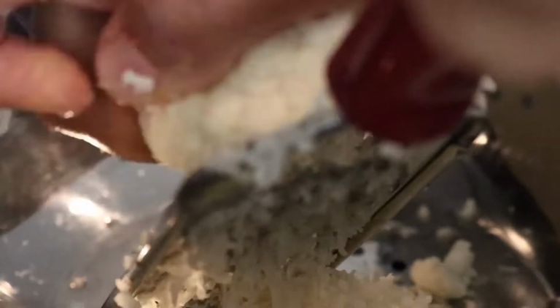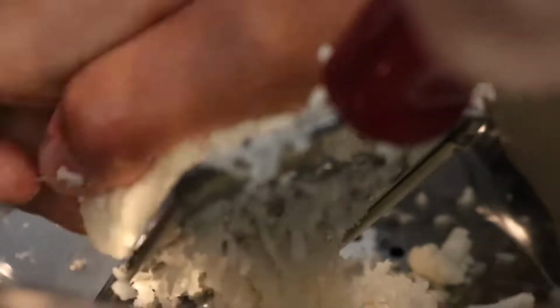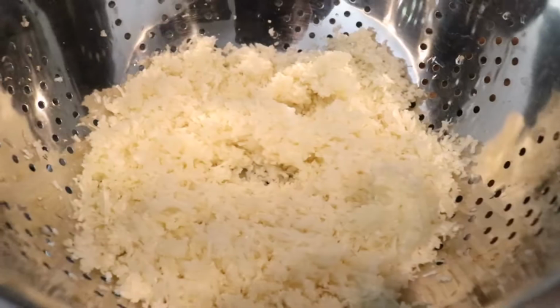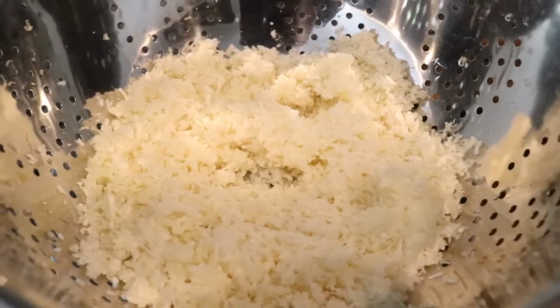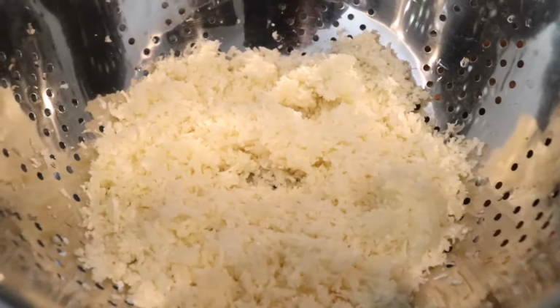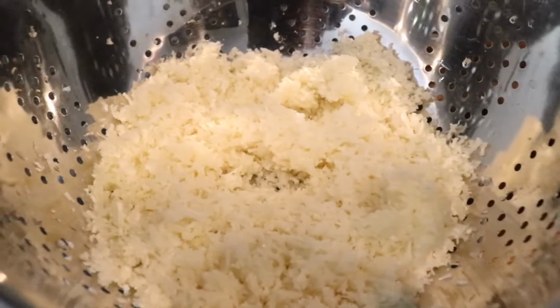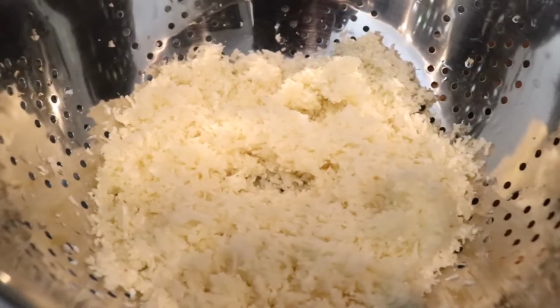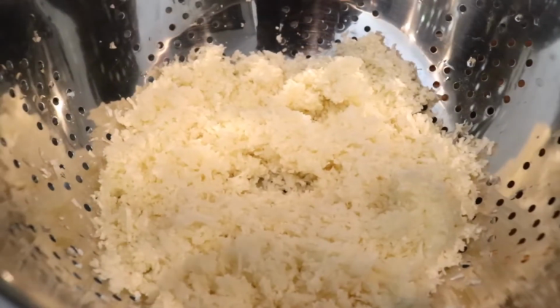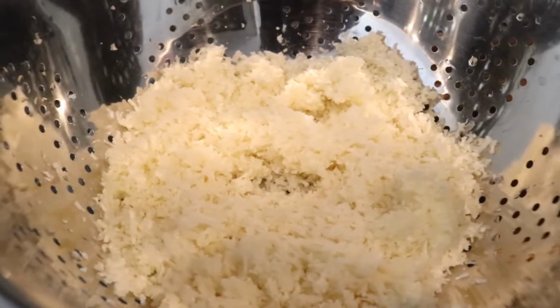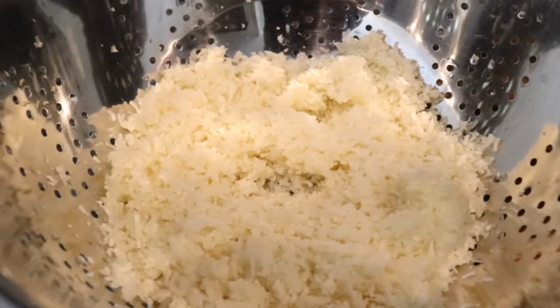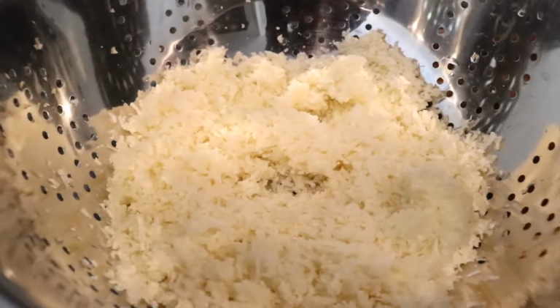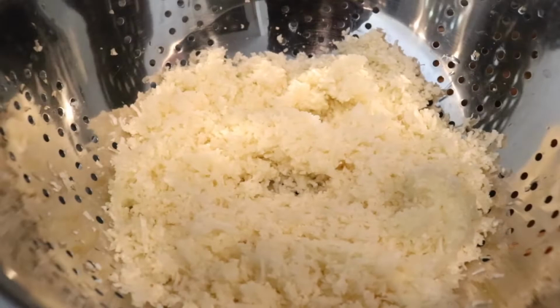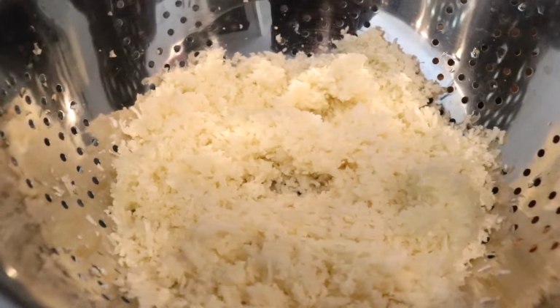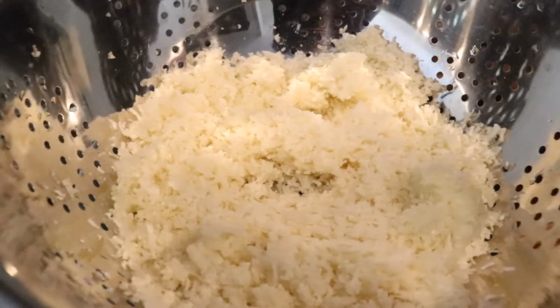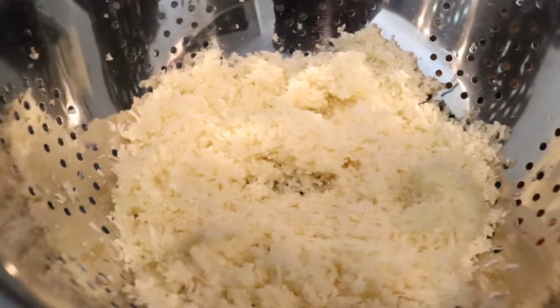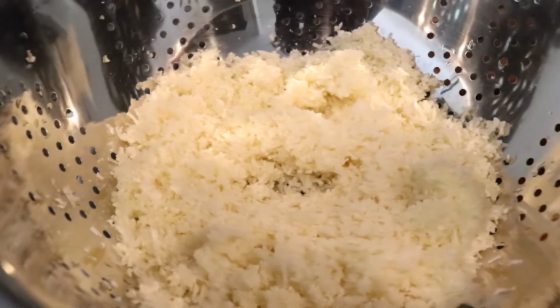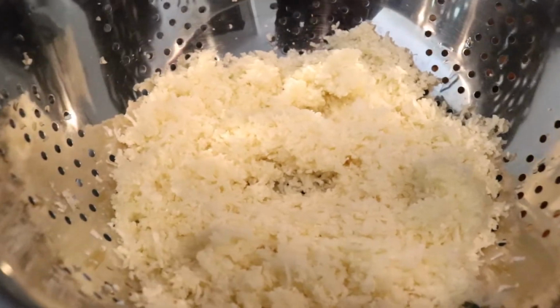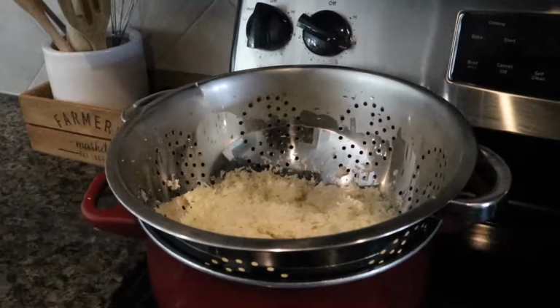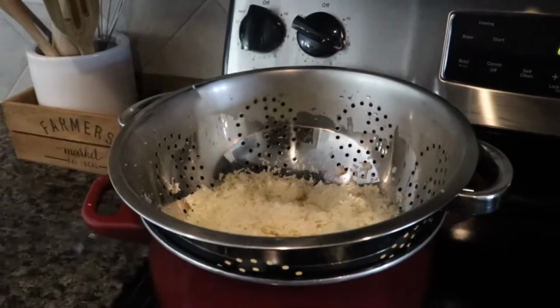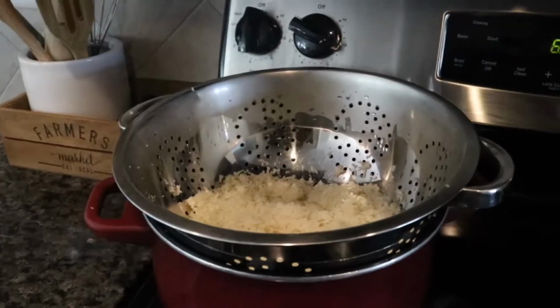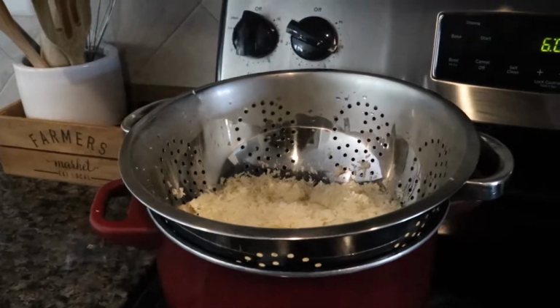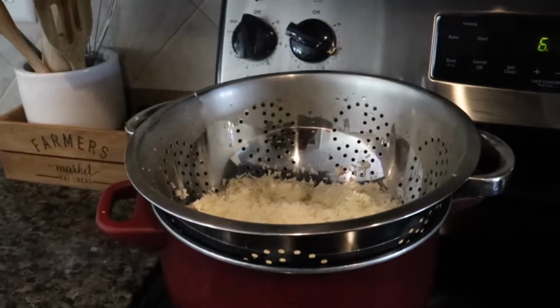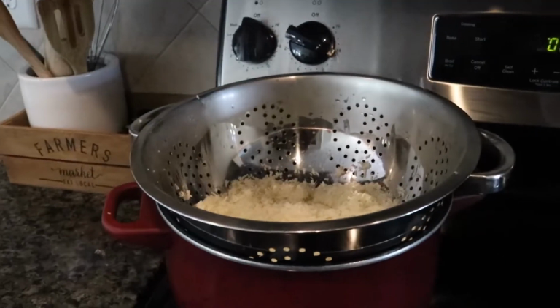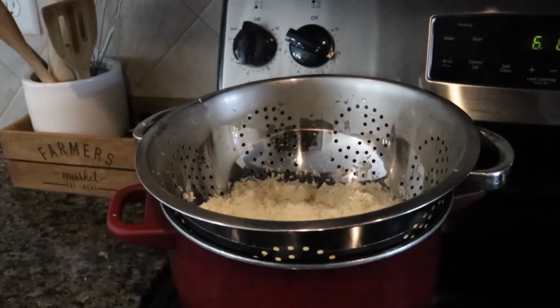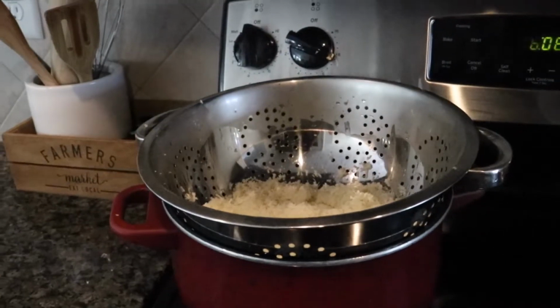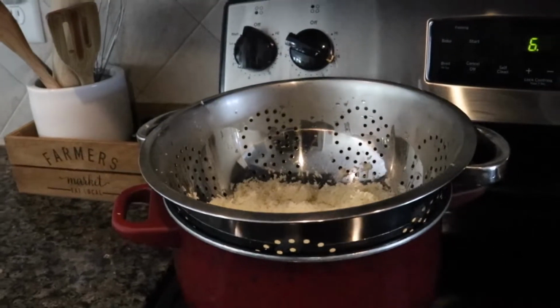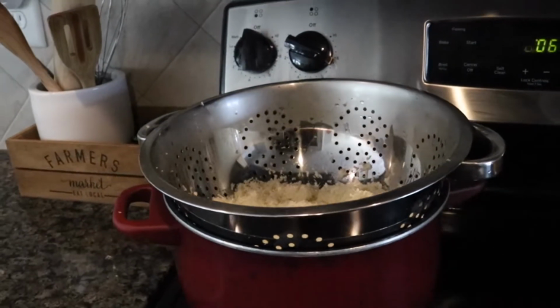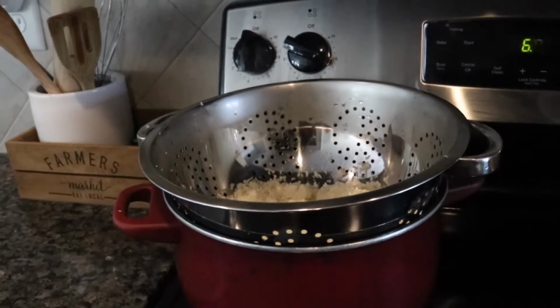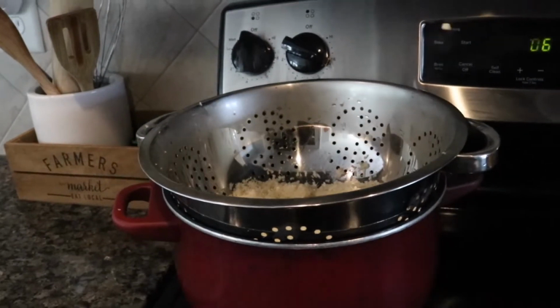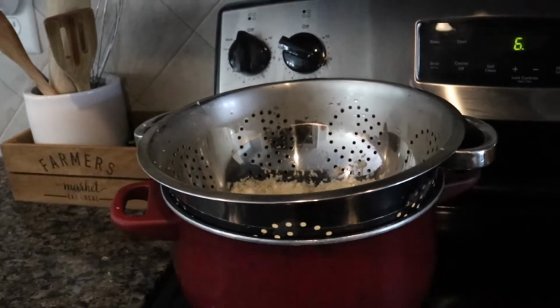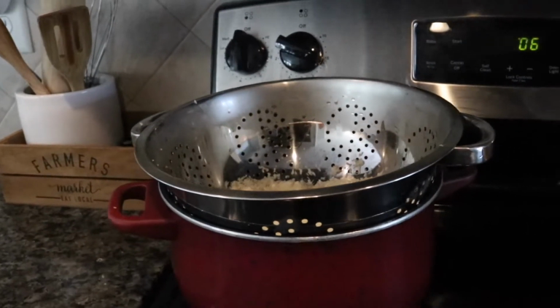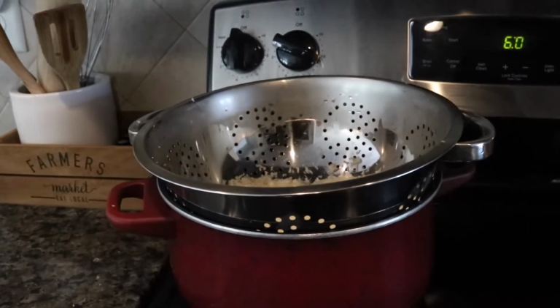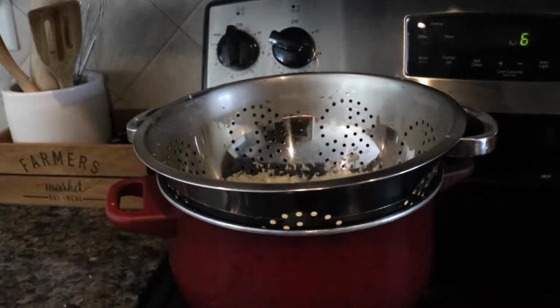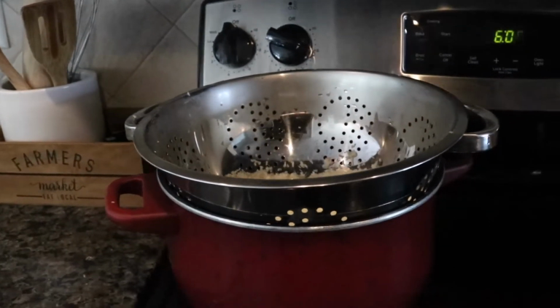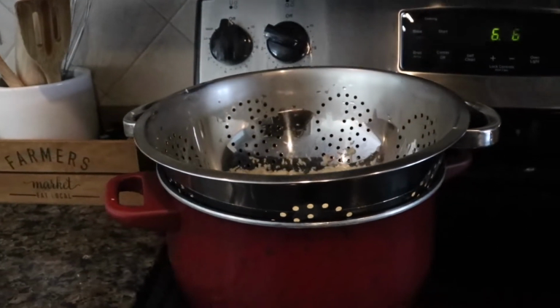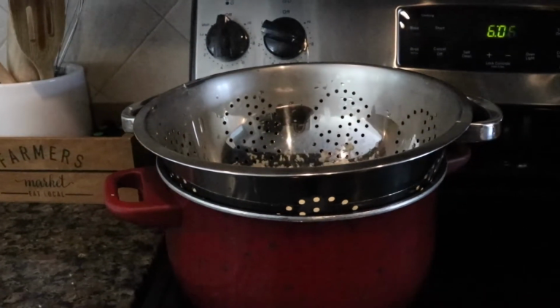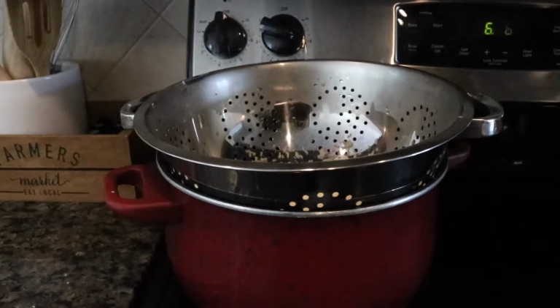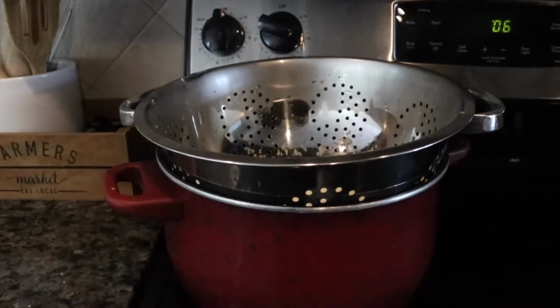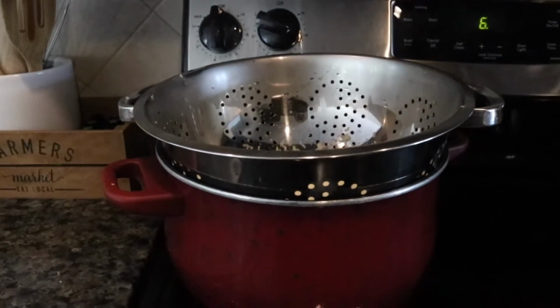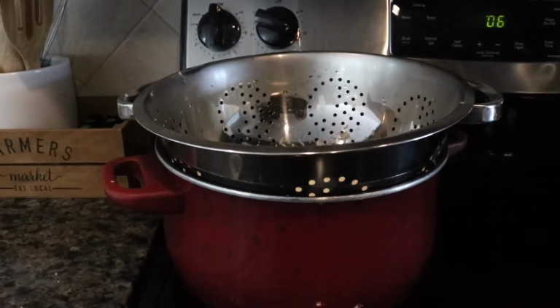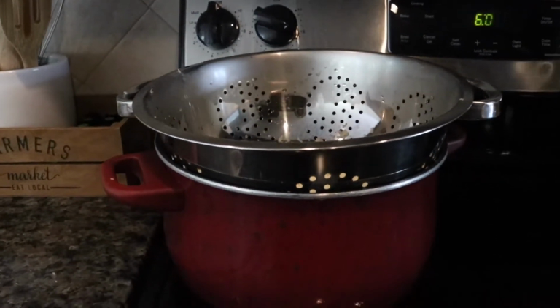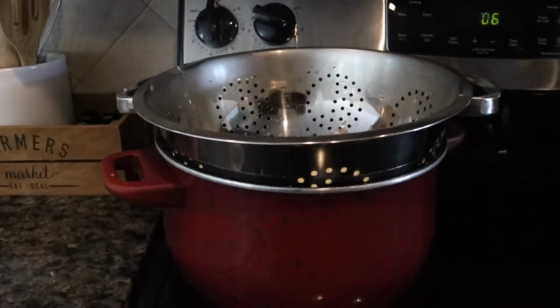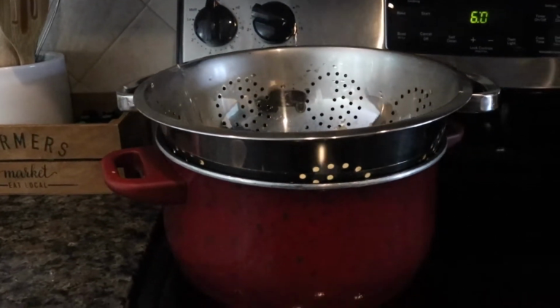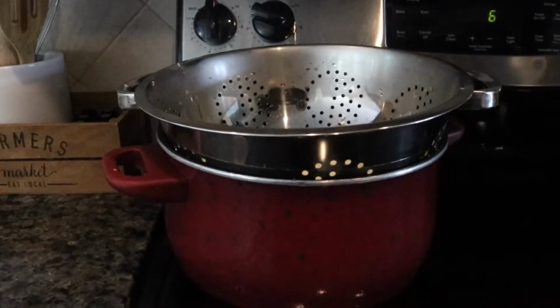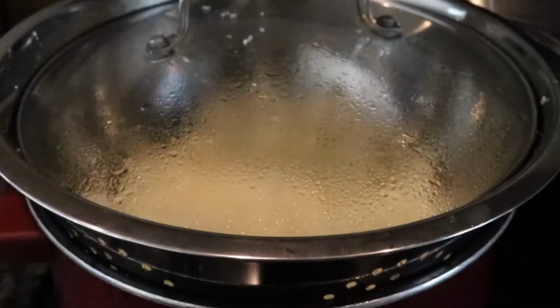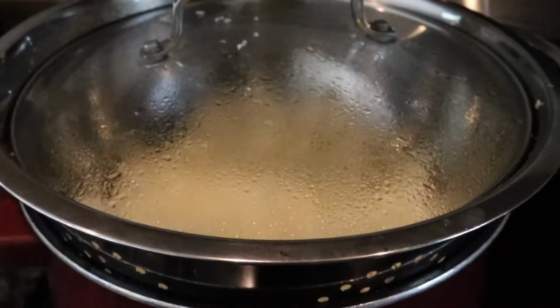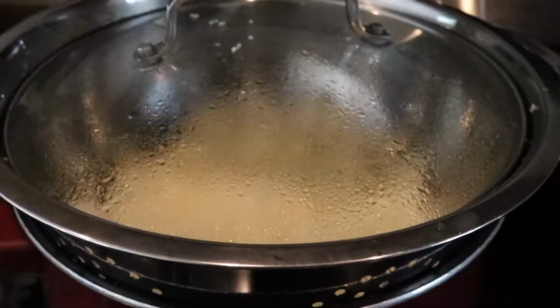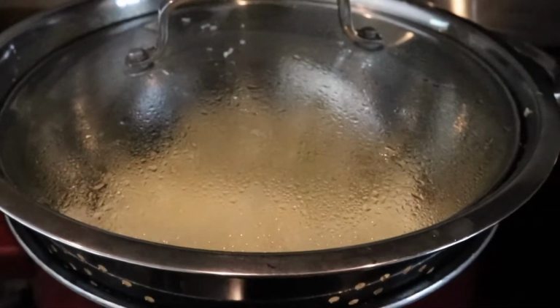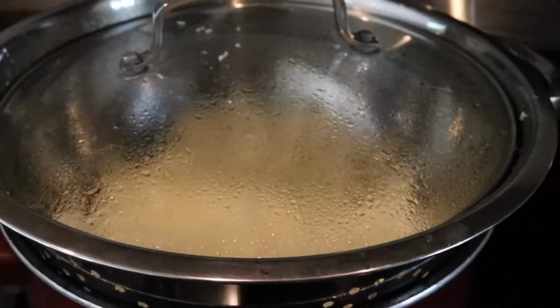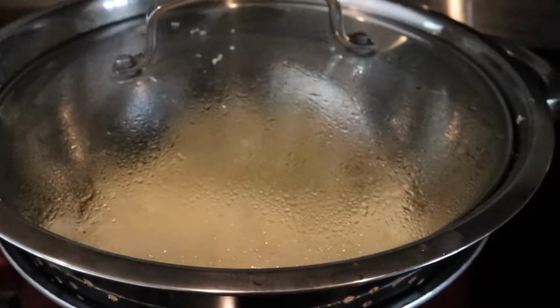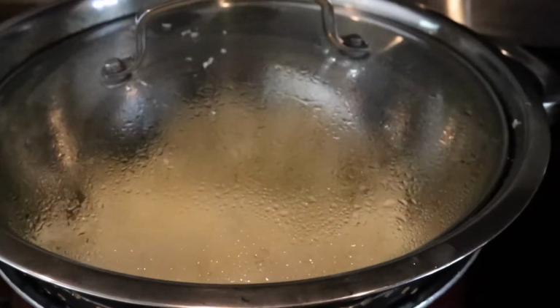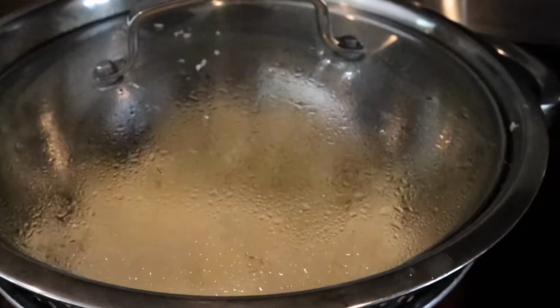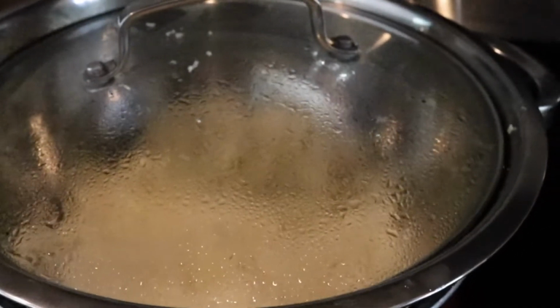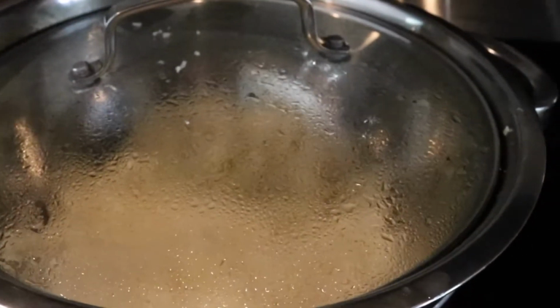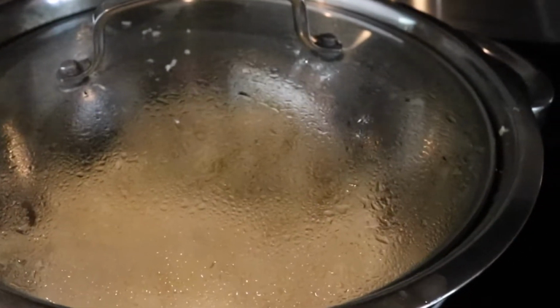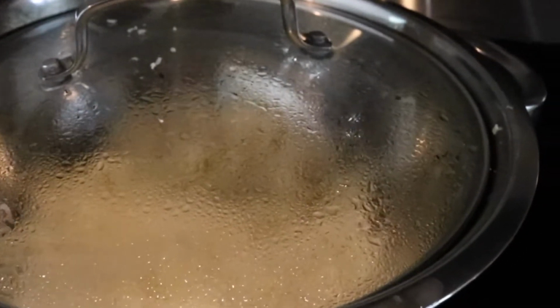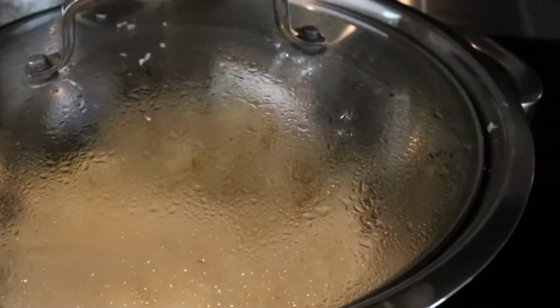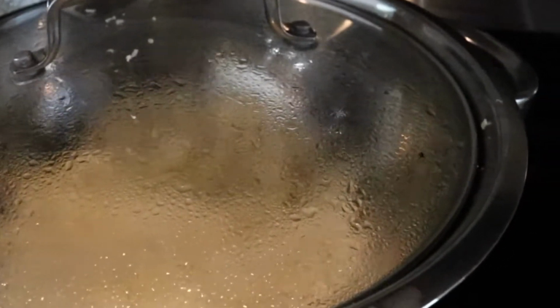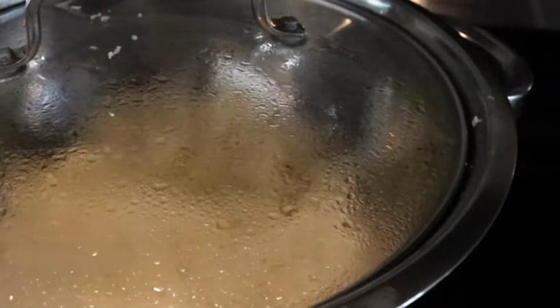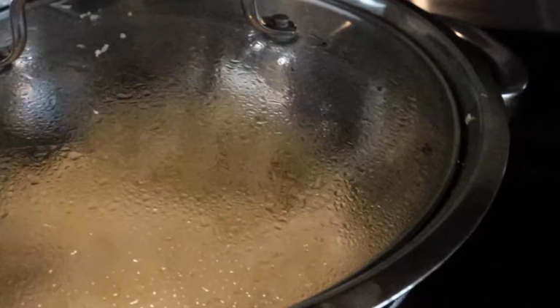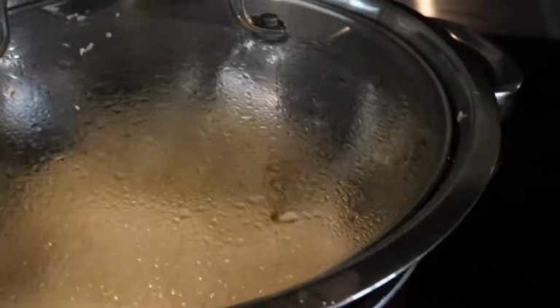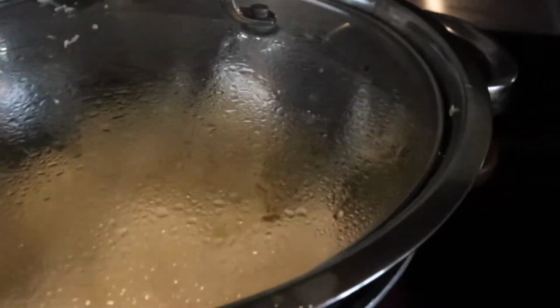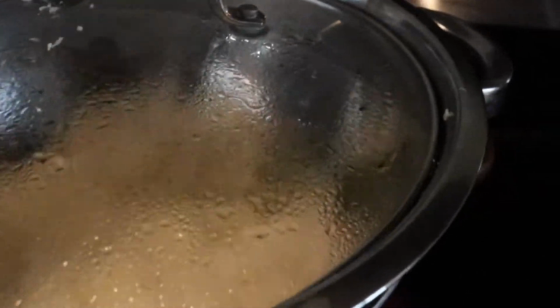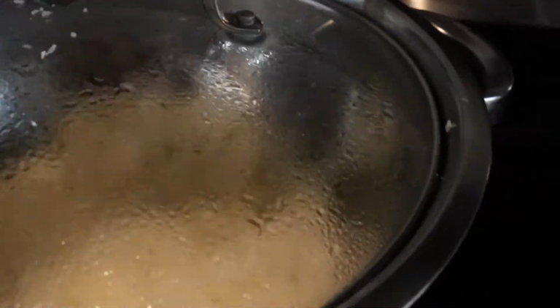Place the grated cauliflower over a pot of boiling water, close the lid, and let it steam for about three minutes.